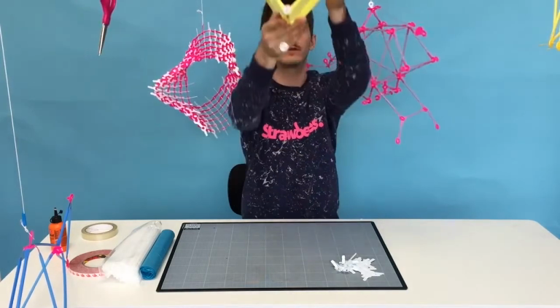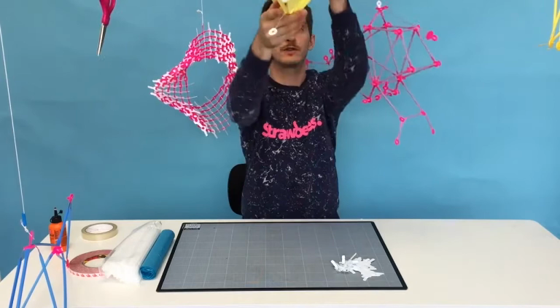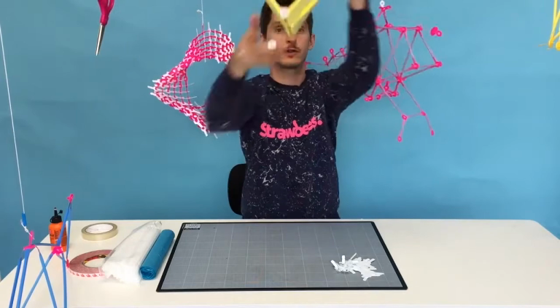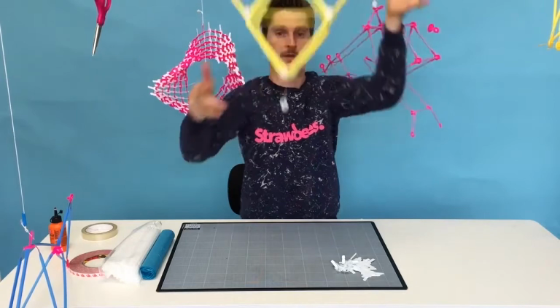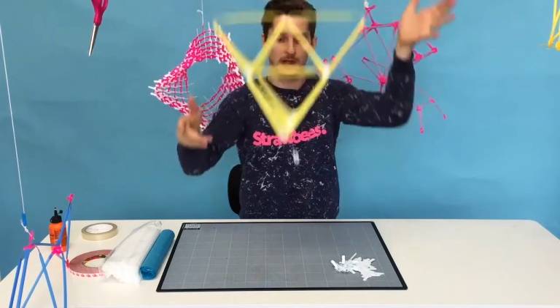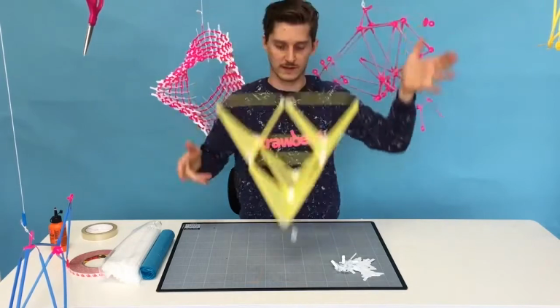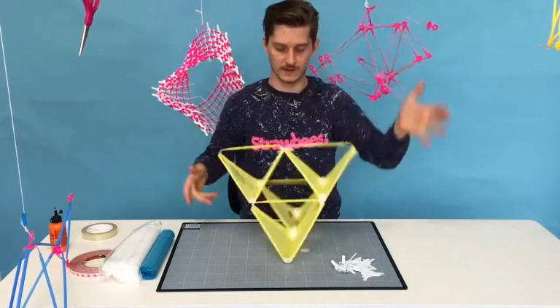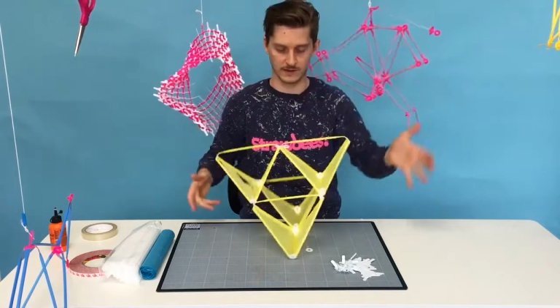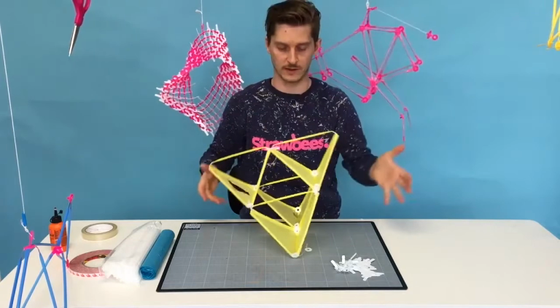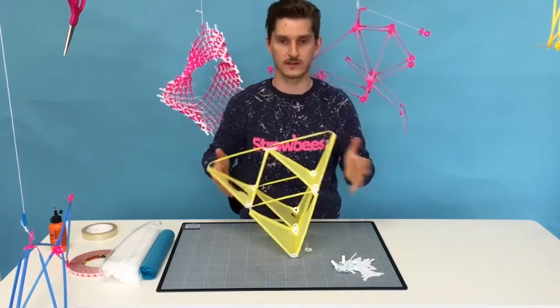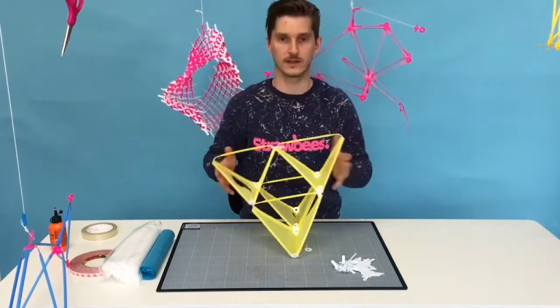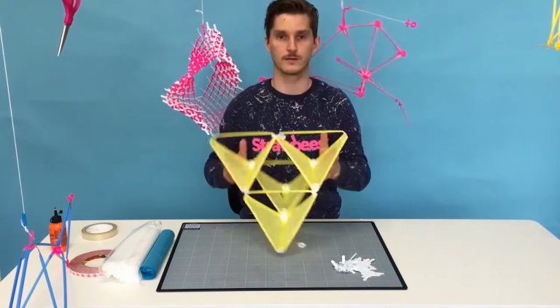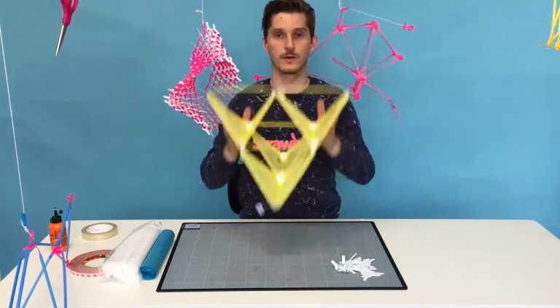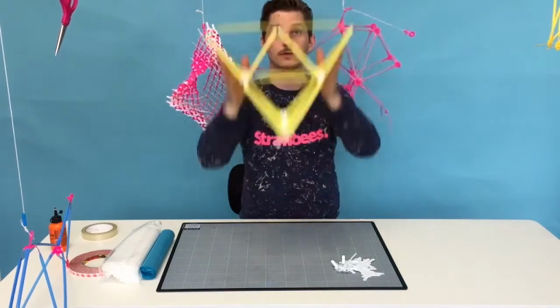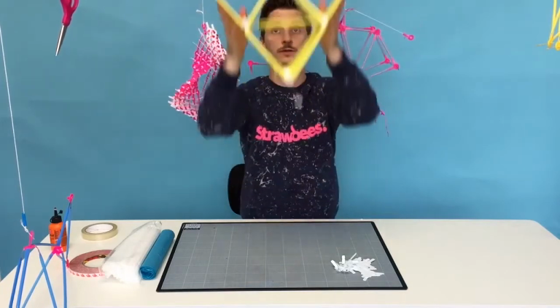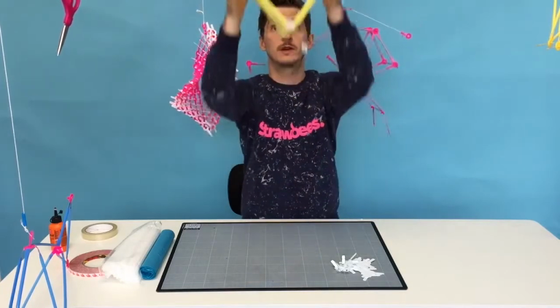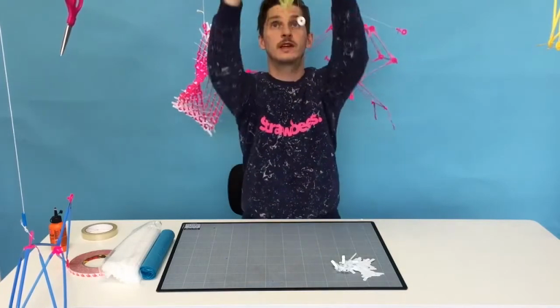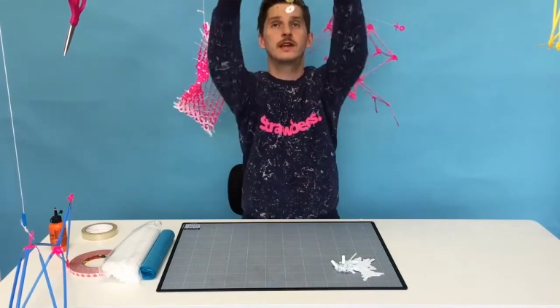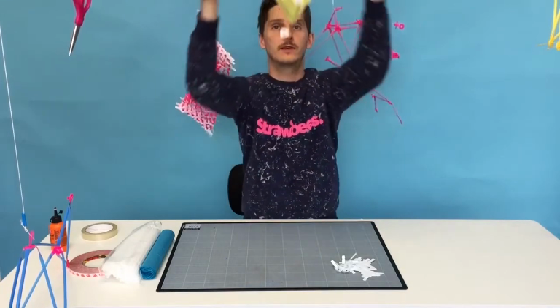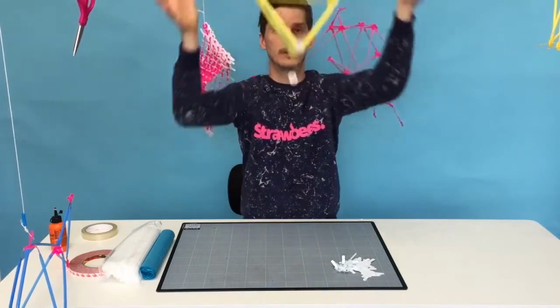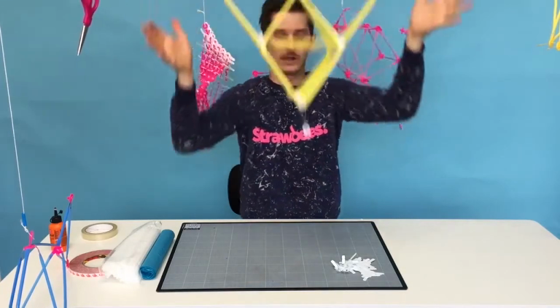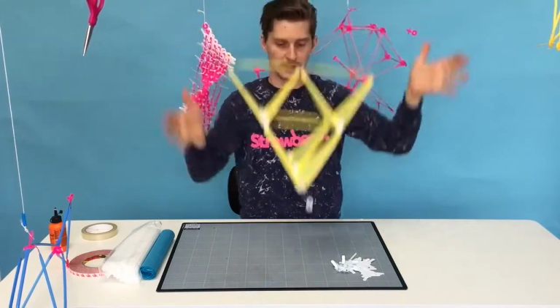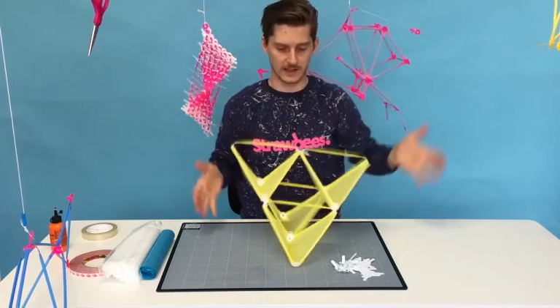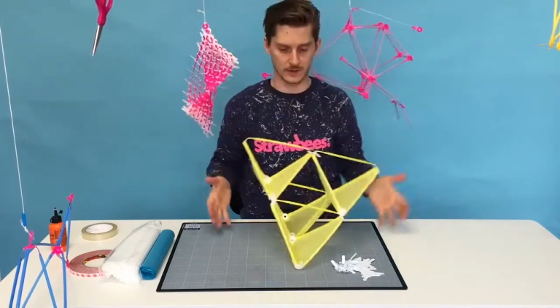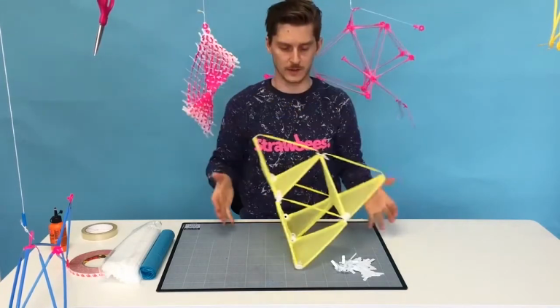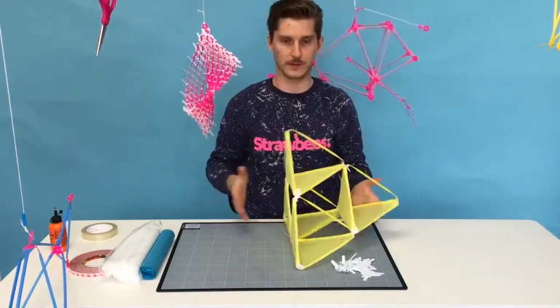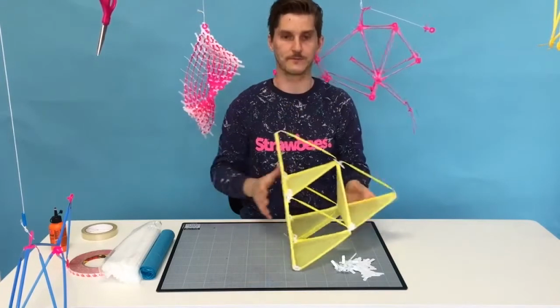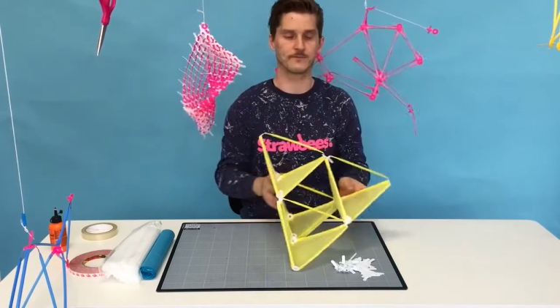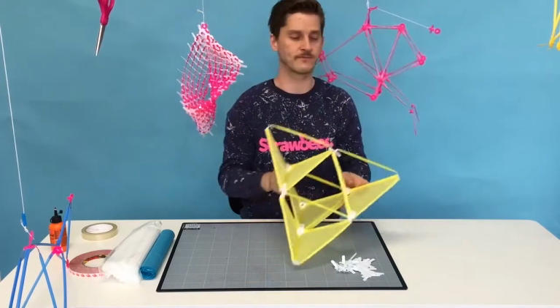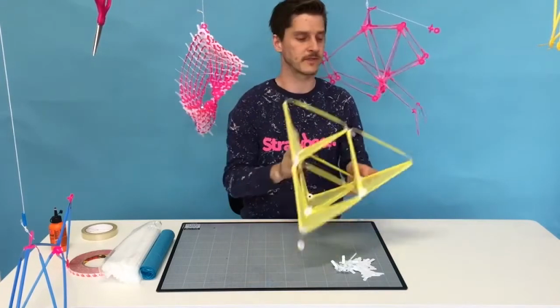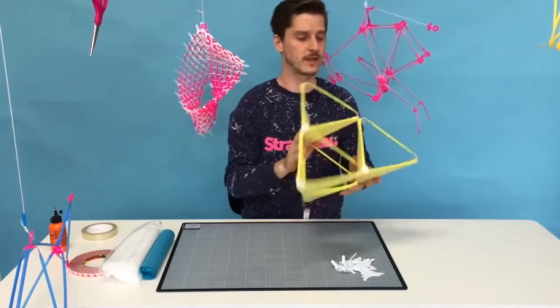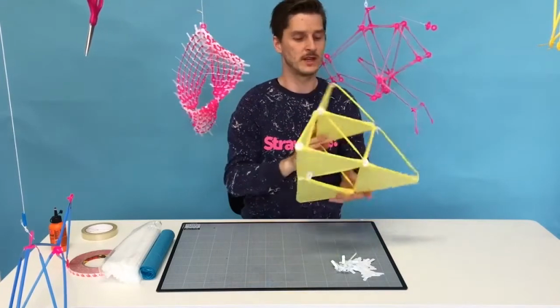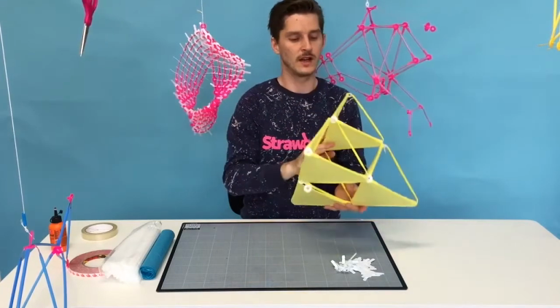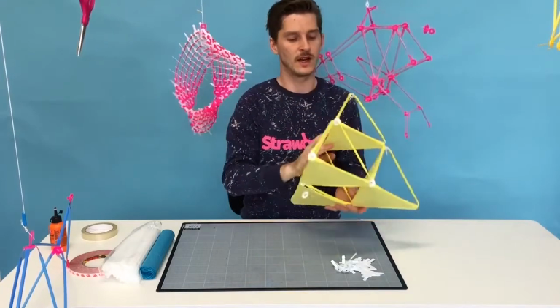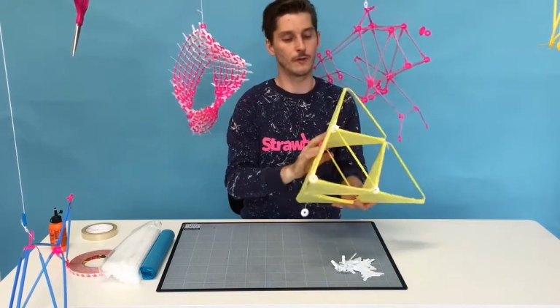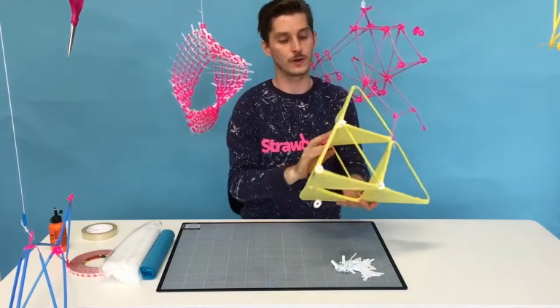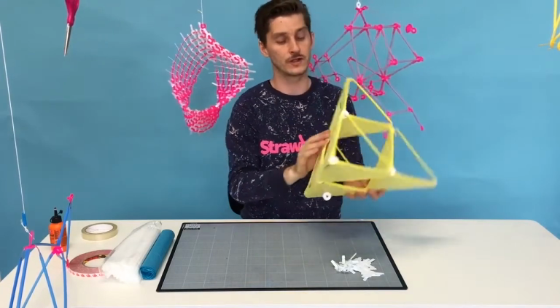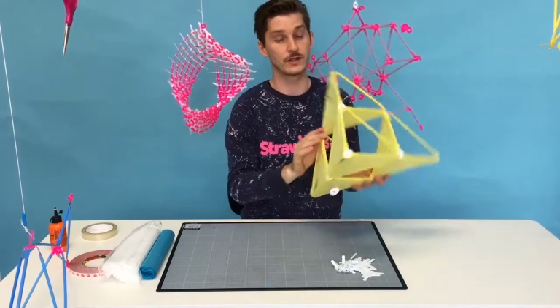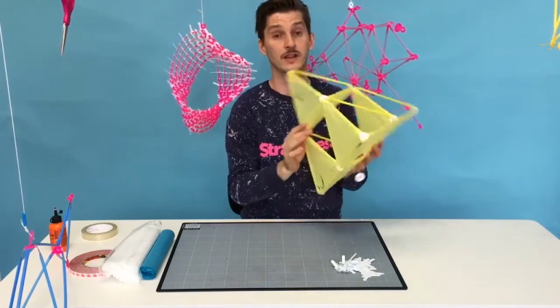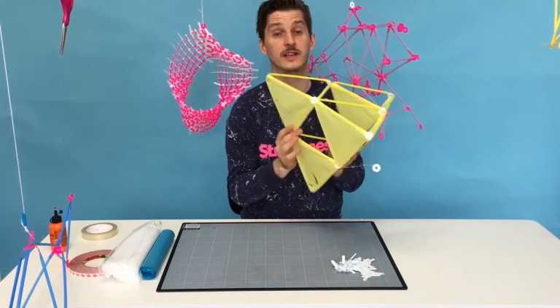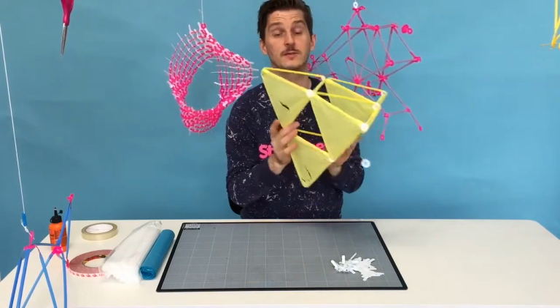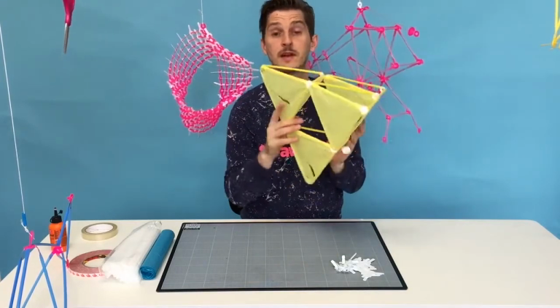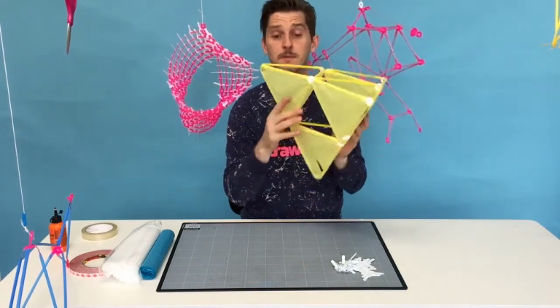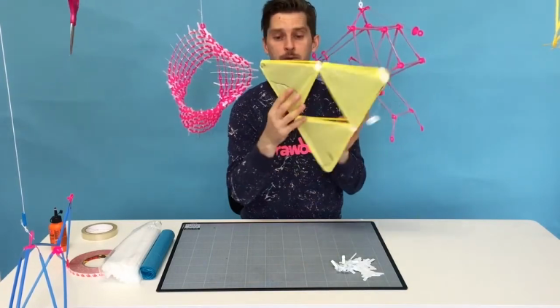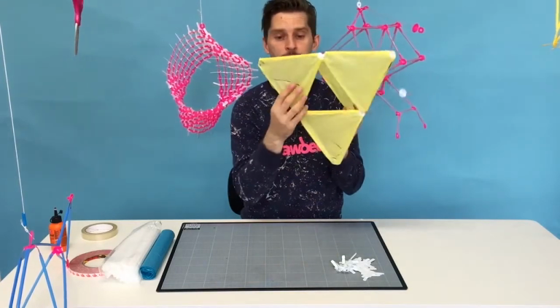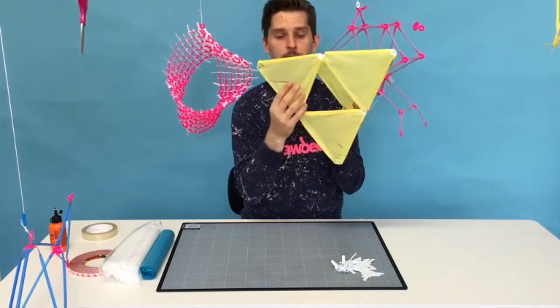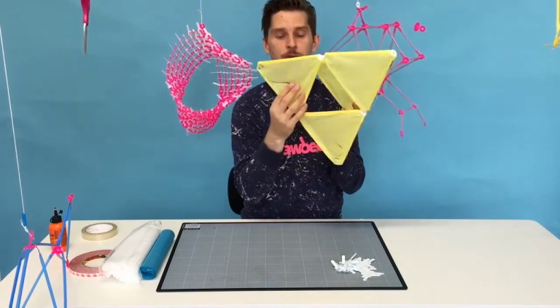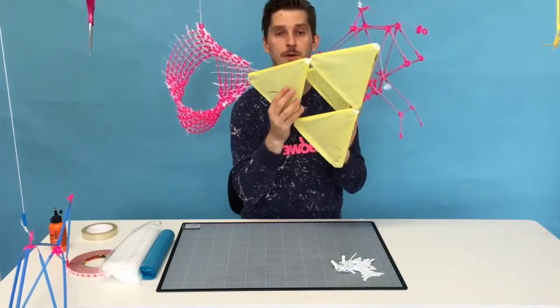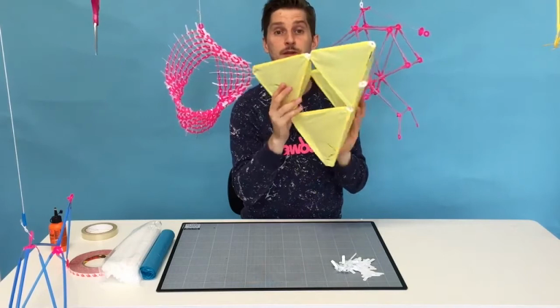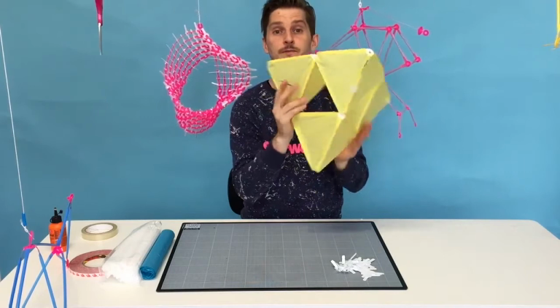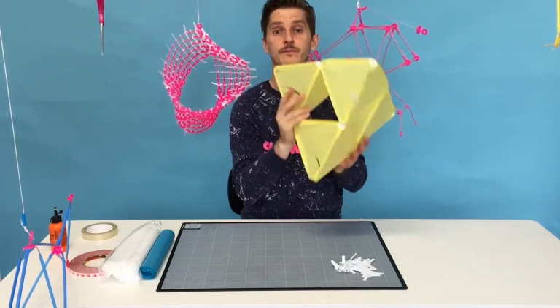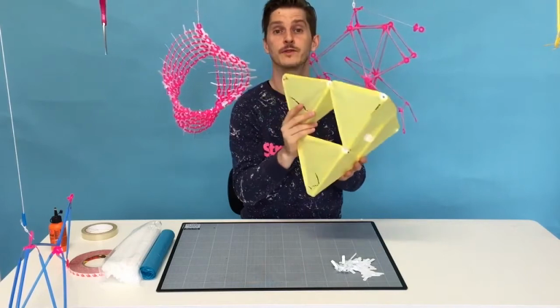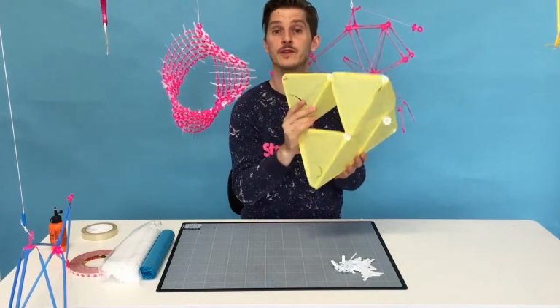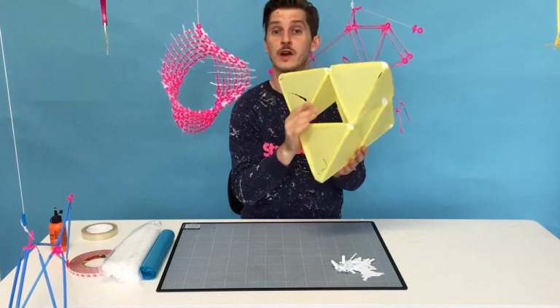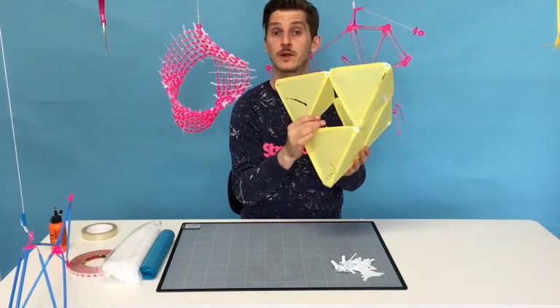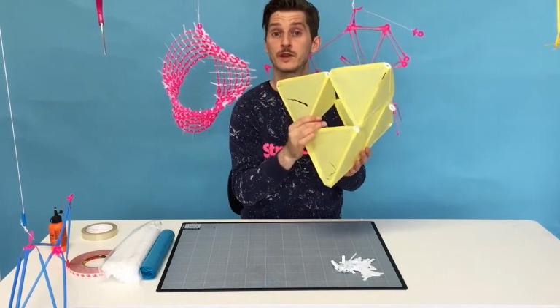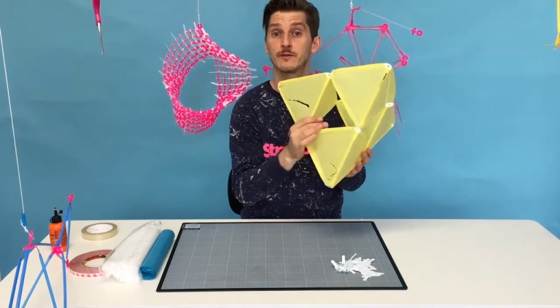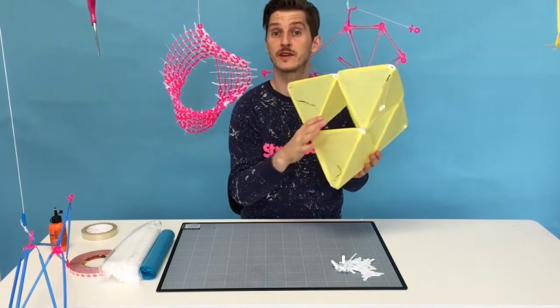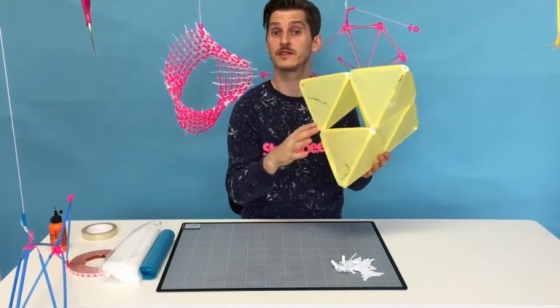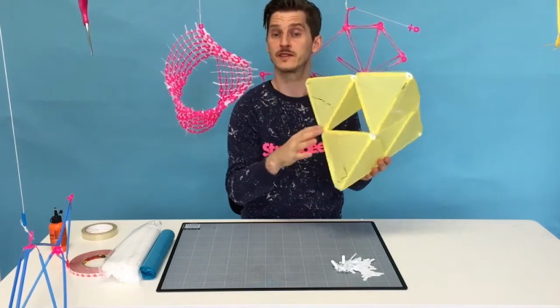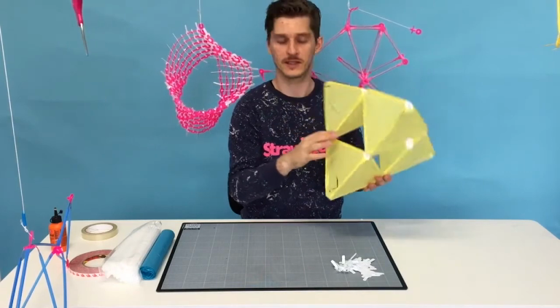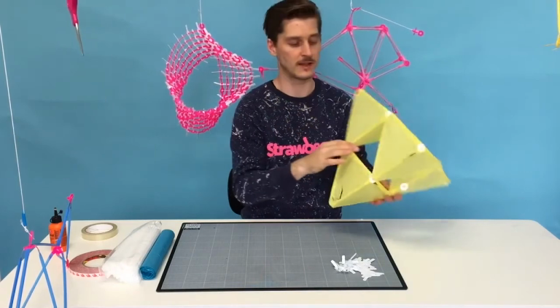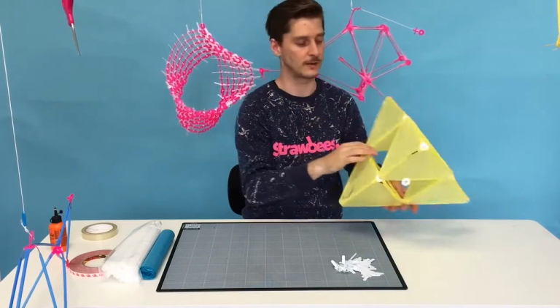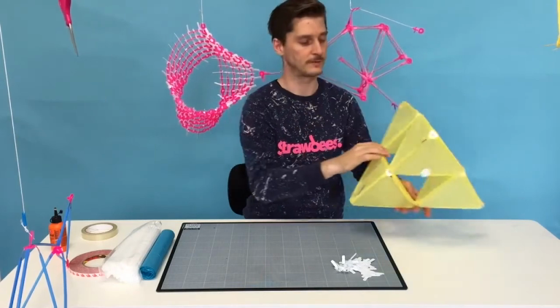It flies super well. So if I drop it like this, you can see it falls in a really nice way. Unfortunately, it's broken now. So we're going to fix it together.